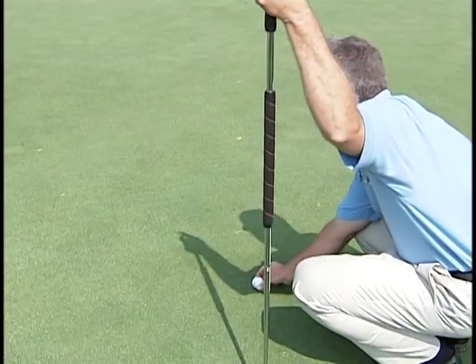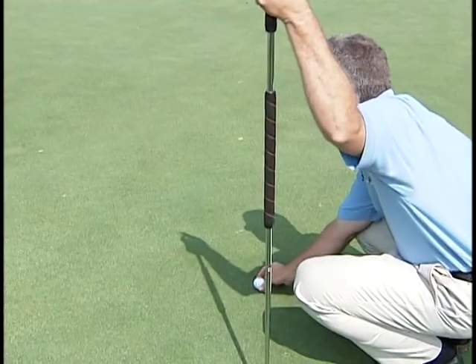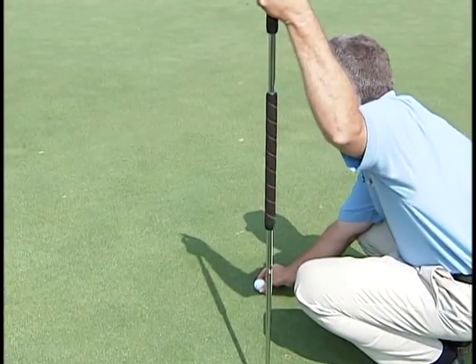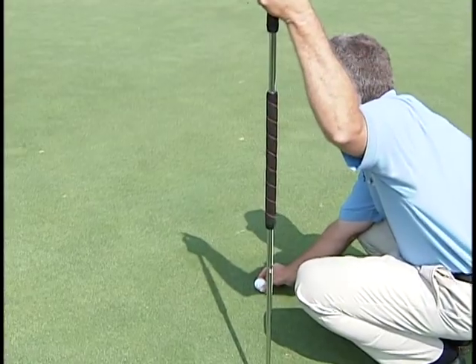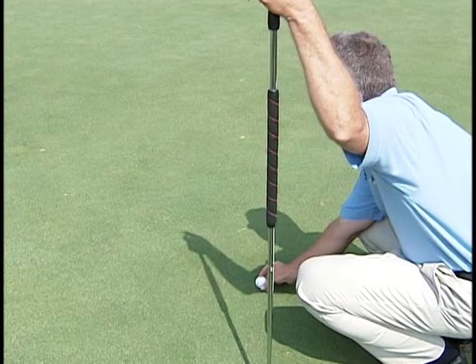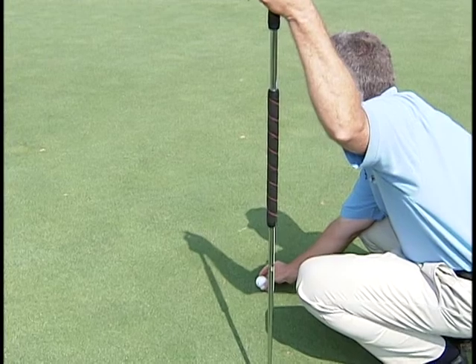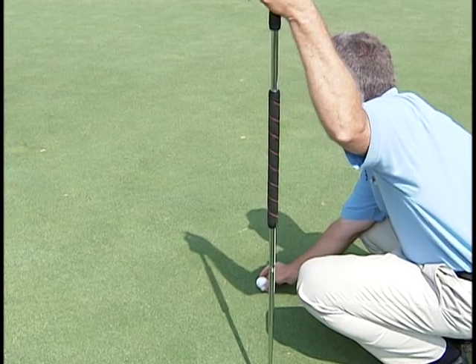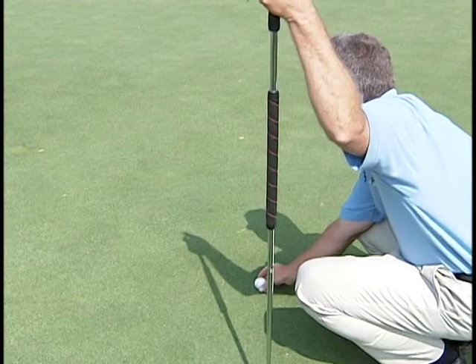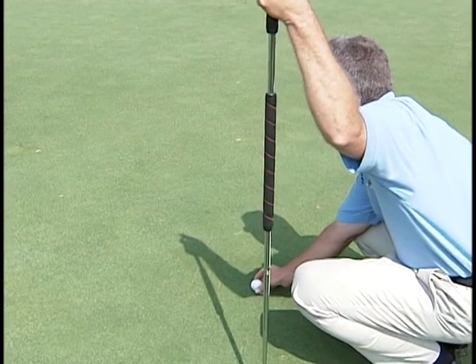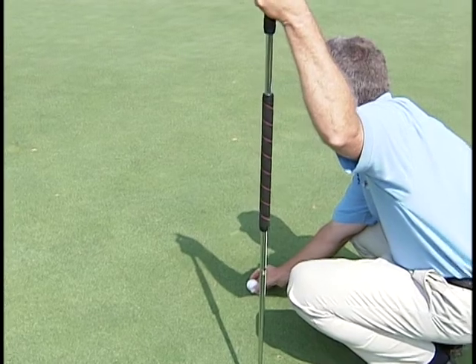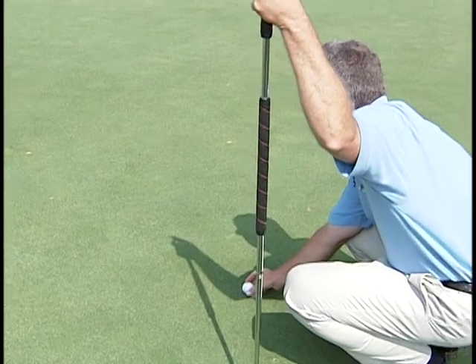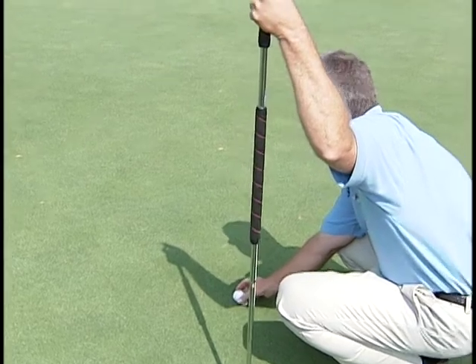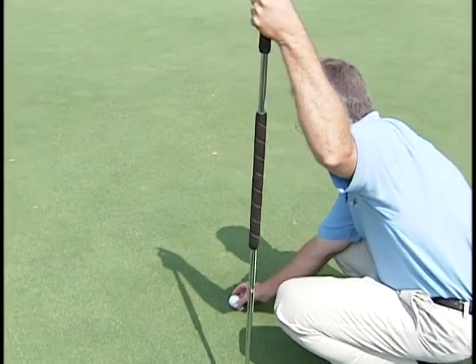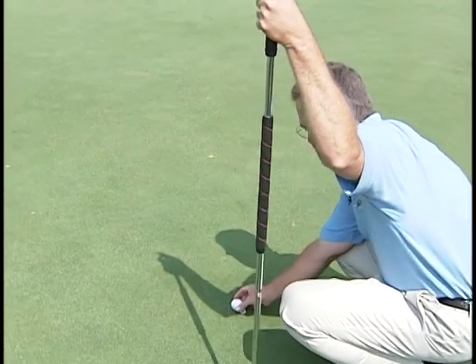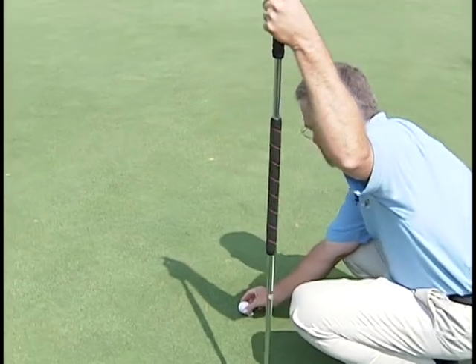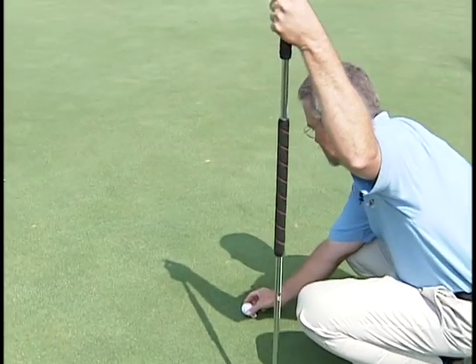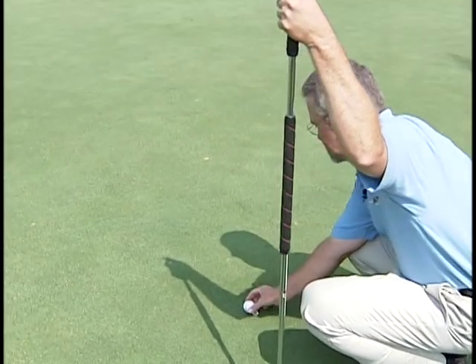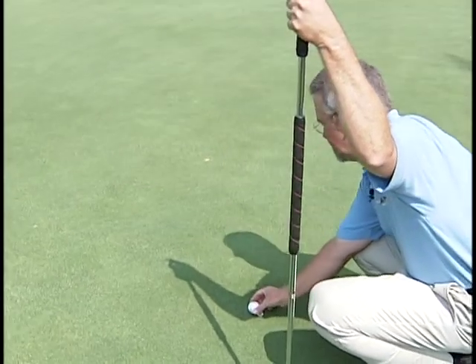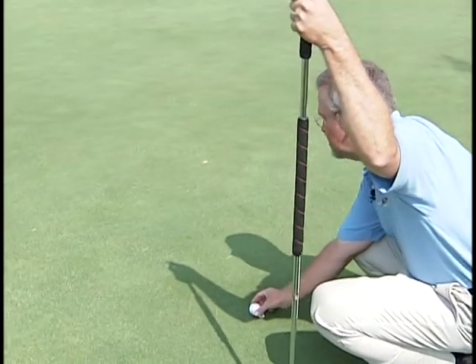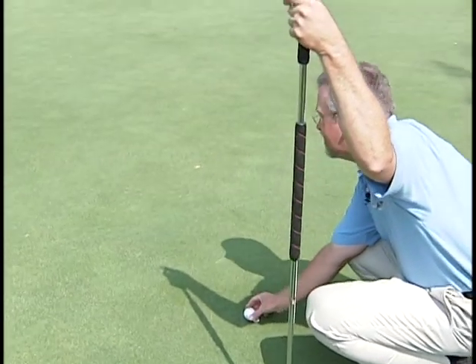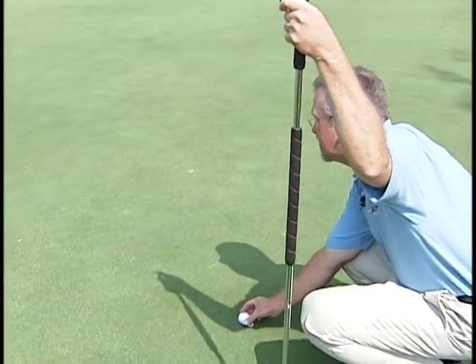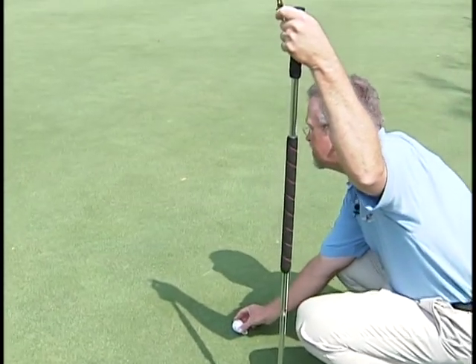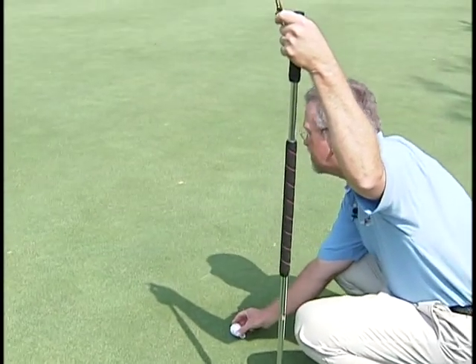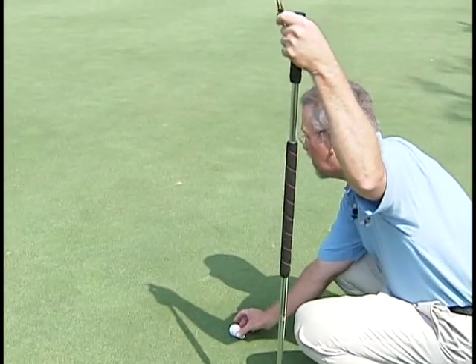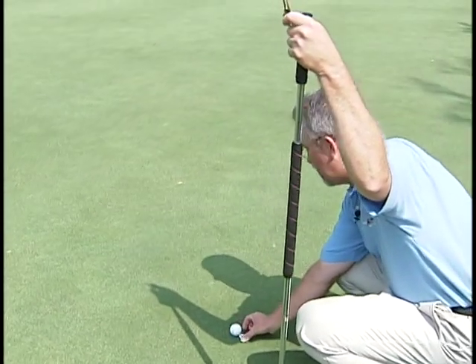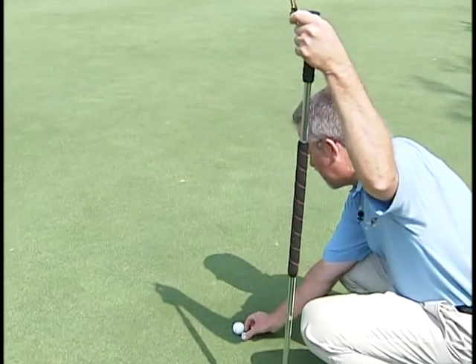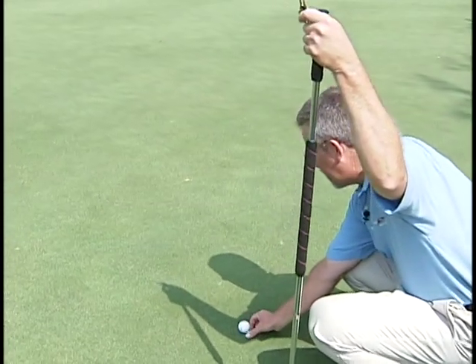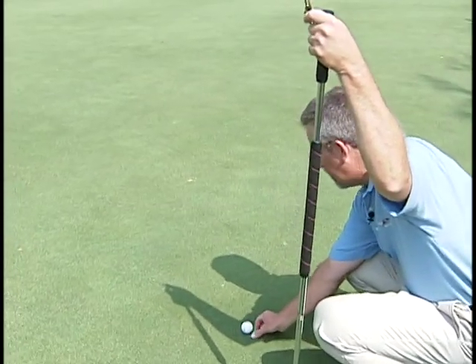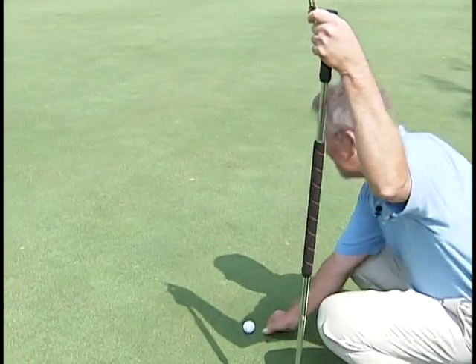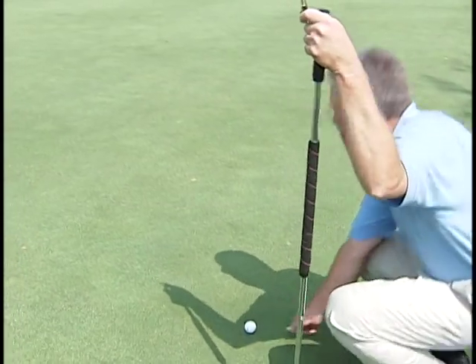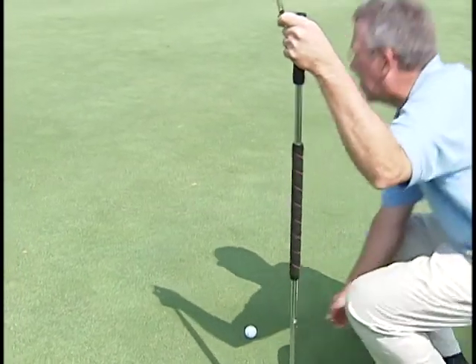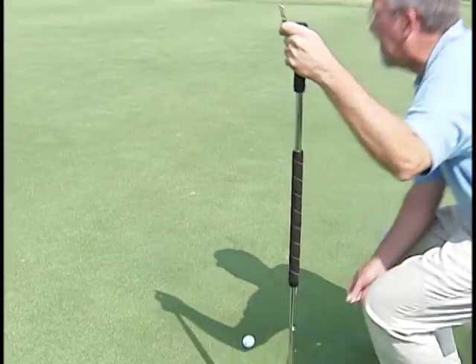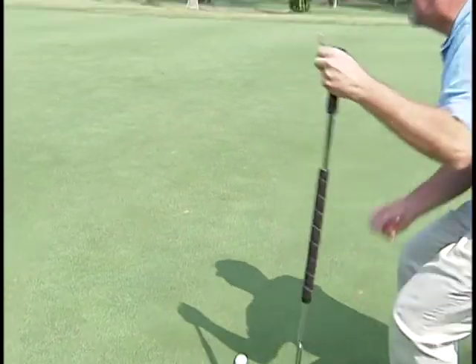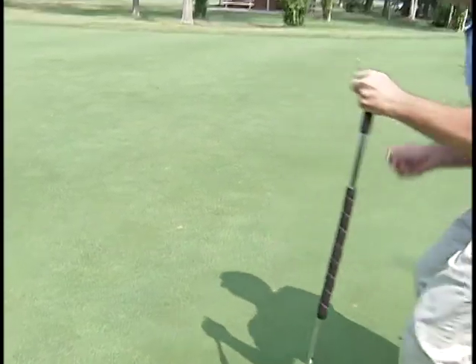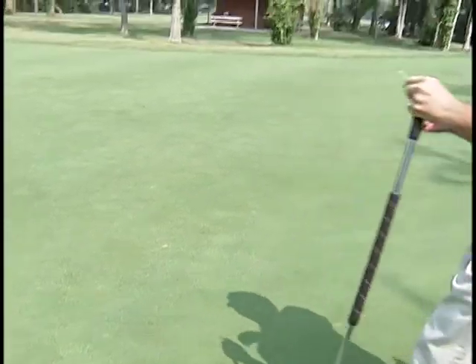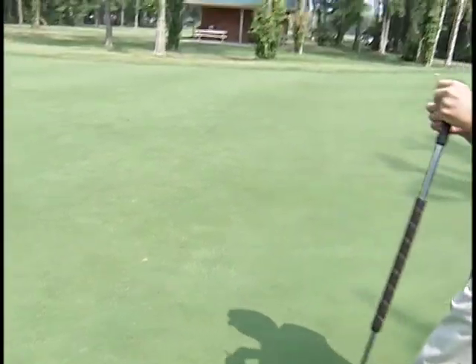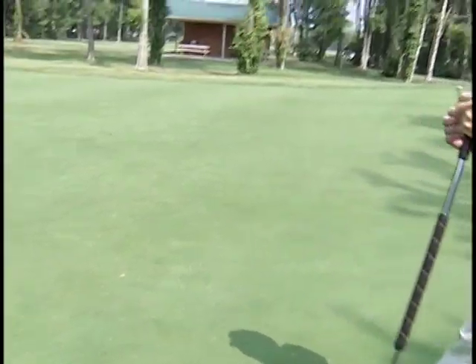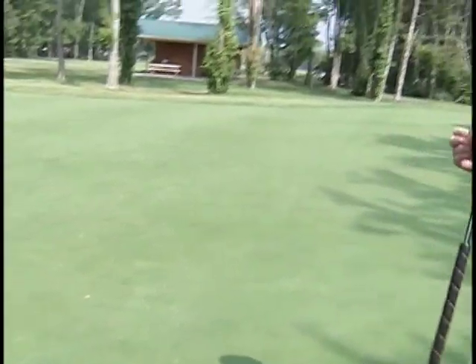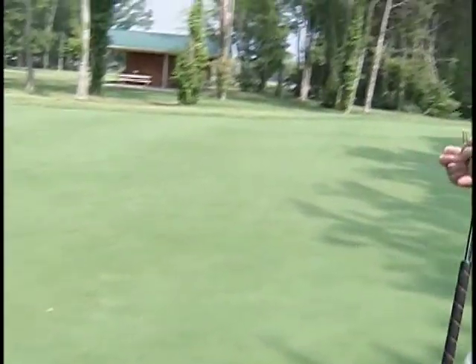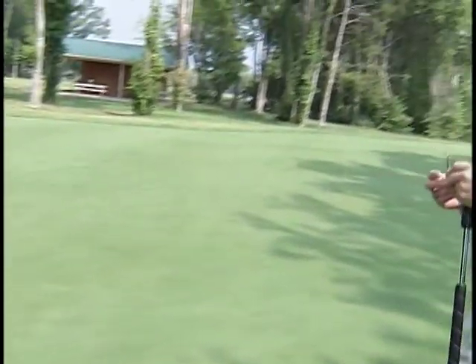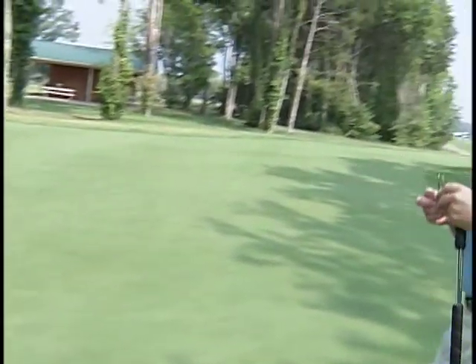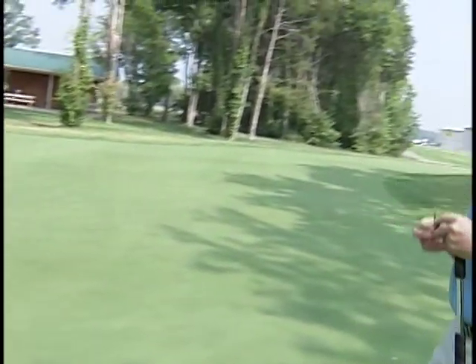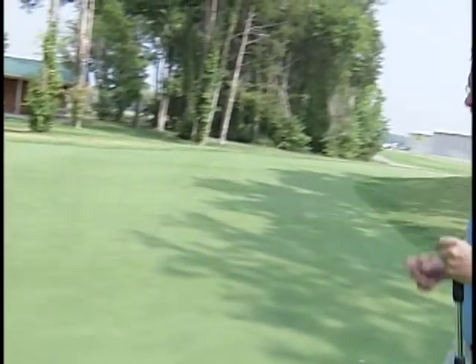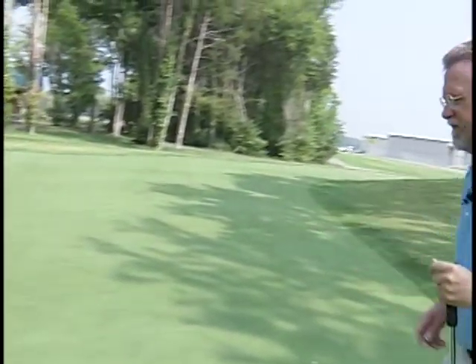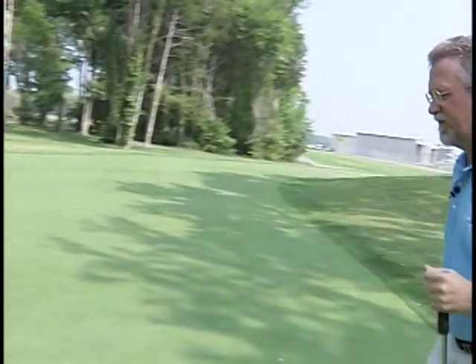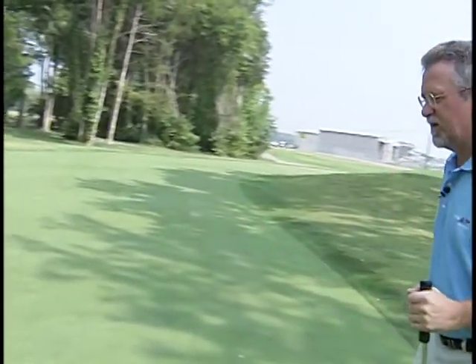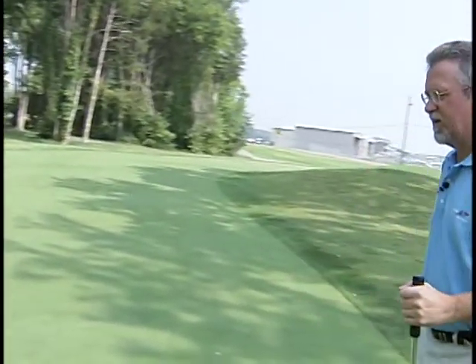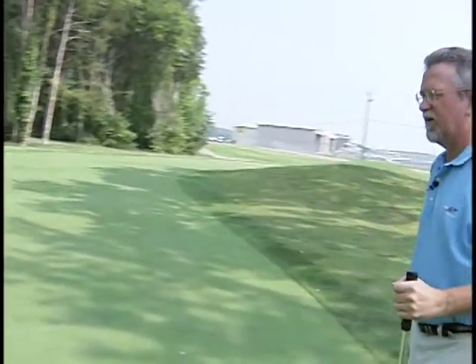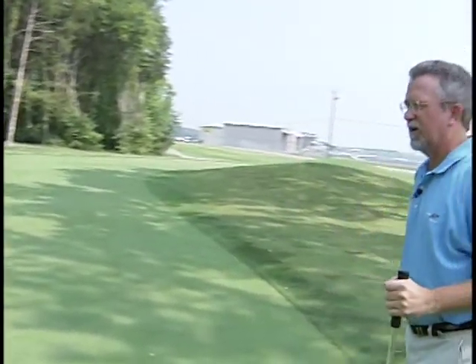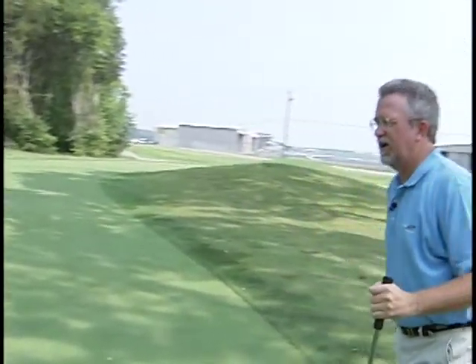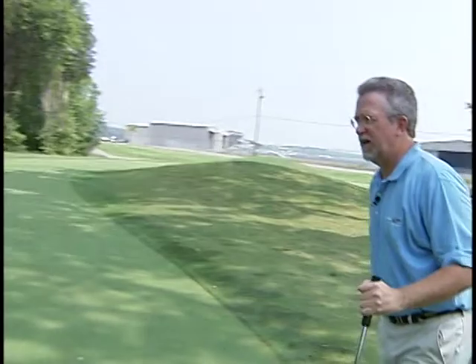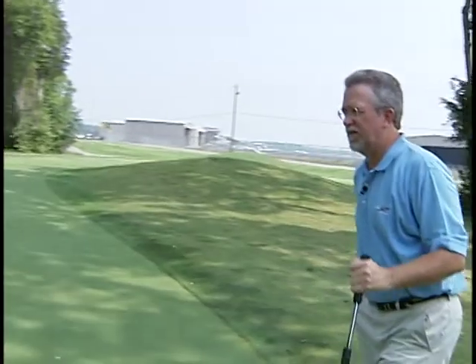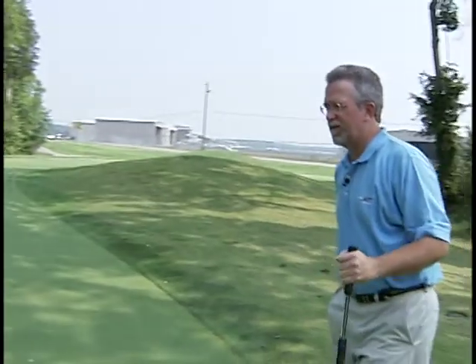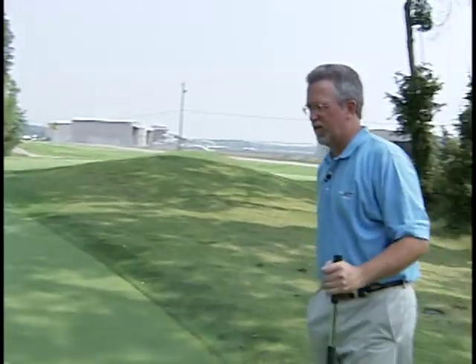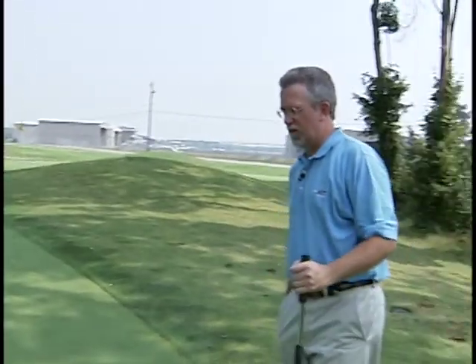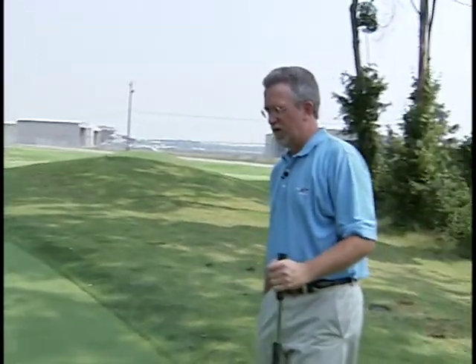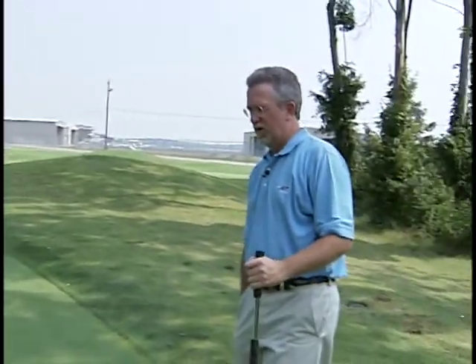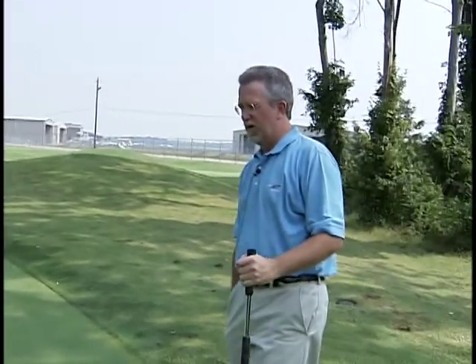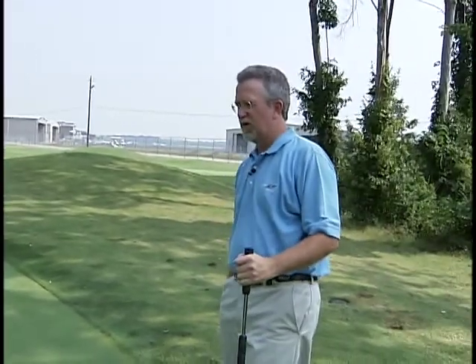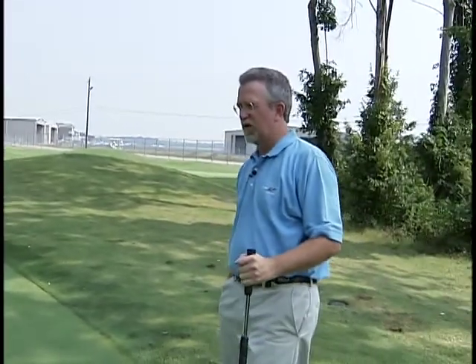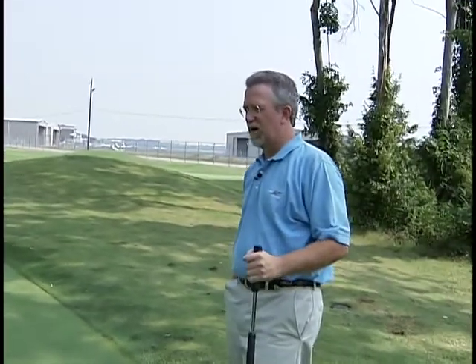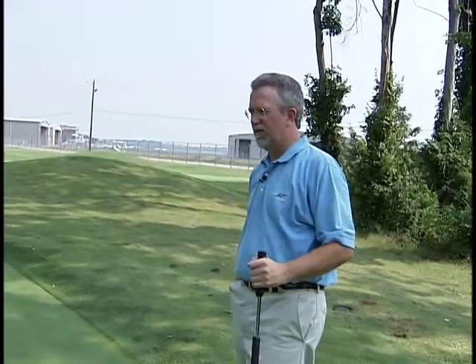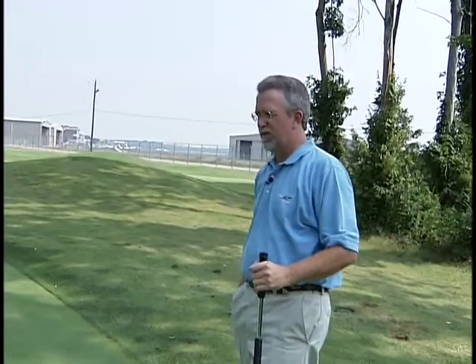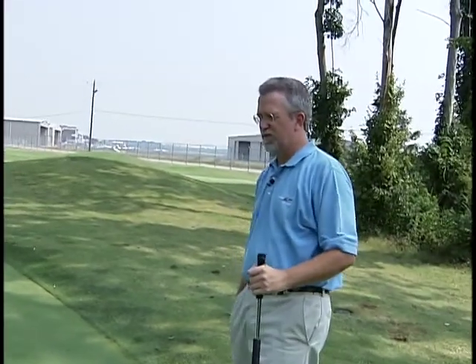Please make sure you fix your ball marks when you play — courtesy for the green and for the other golfers.